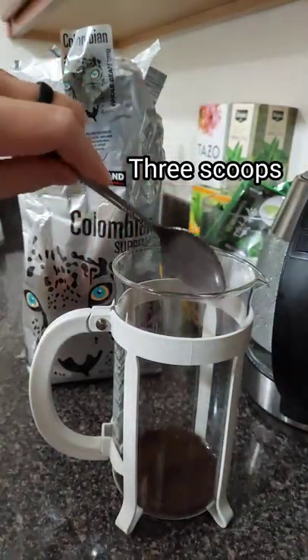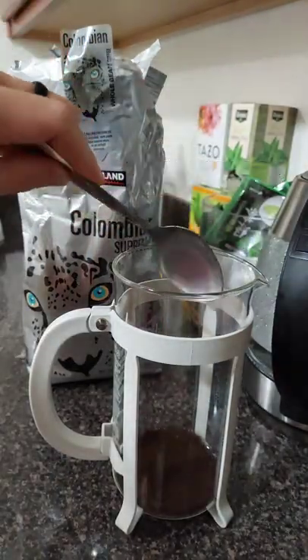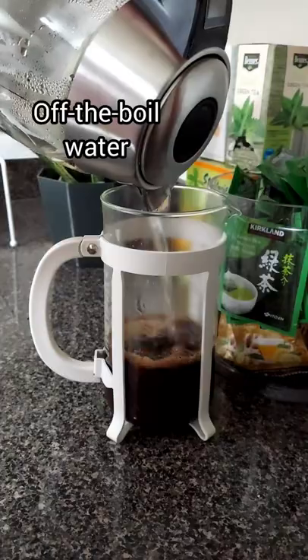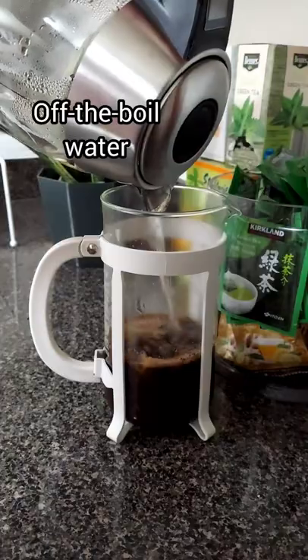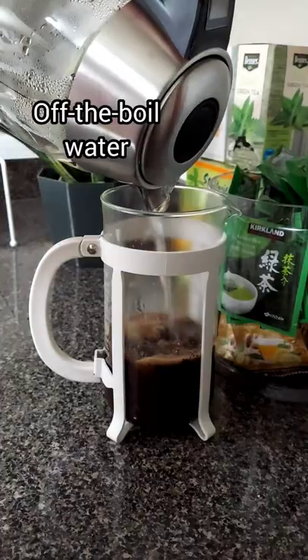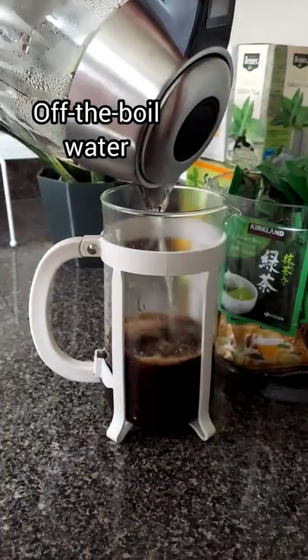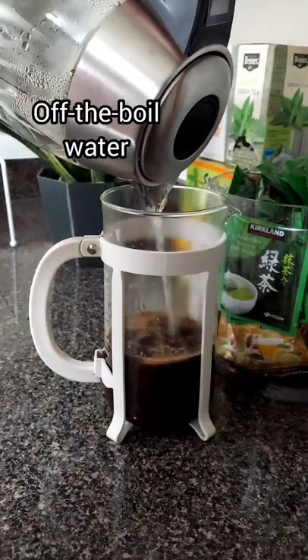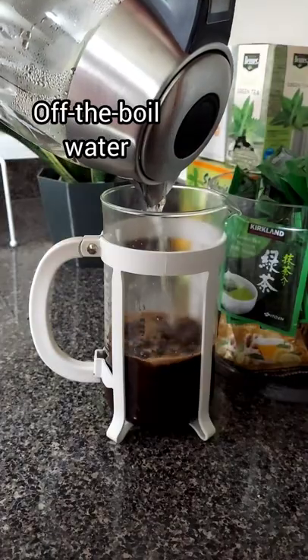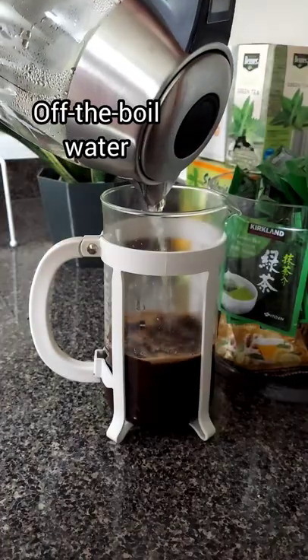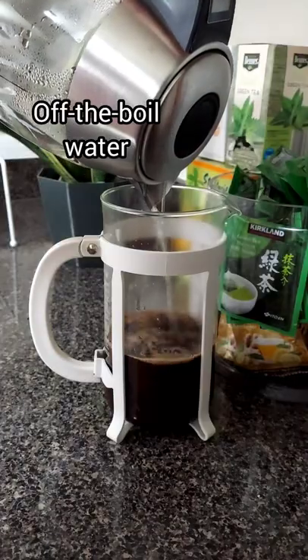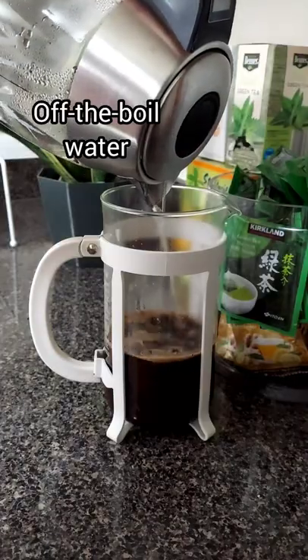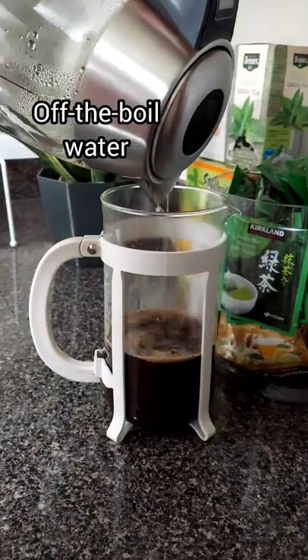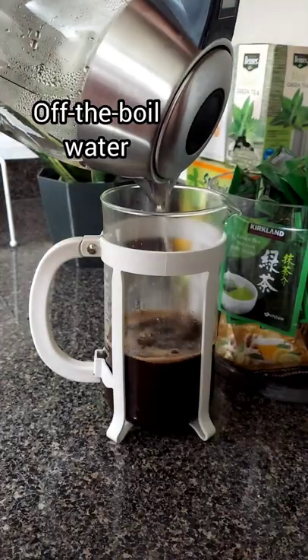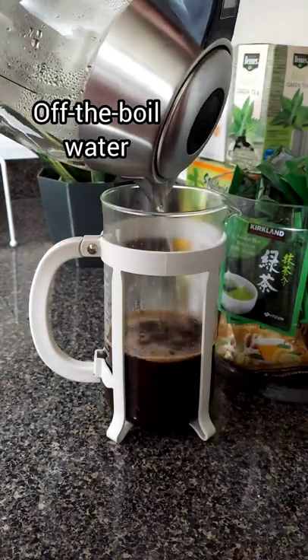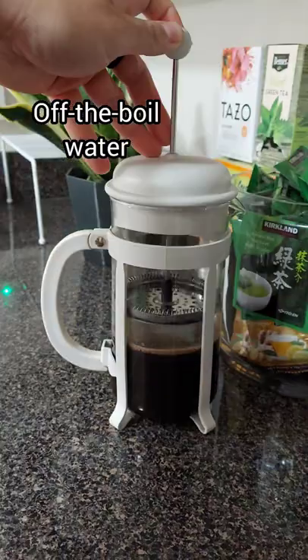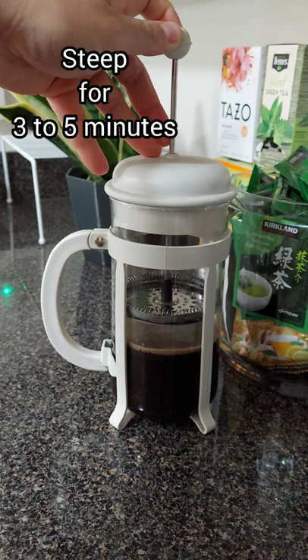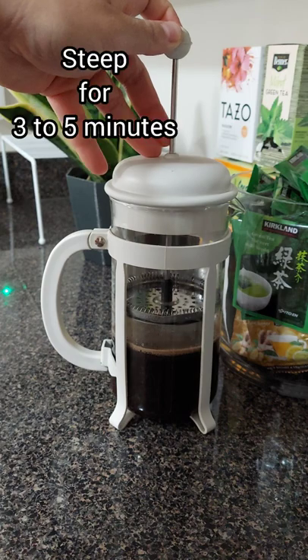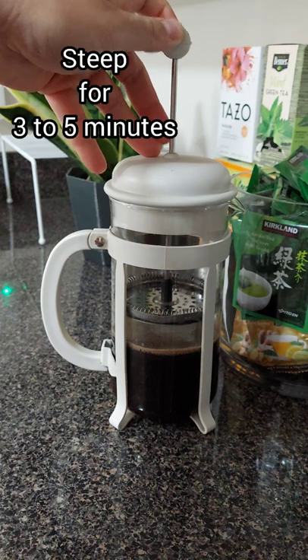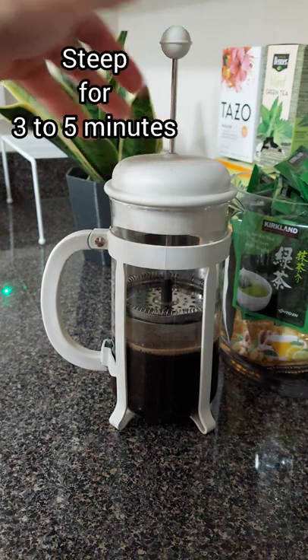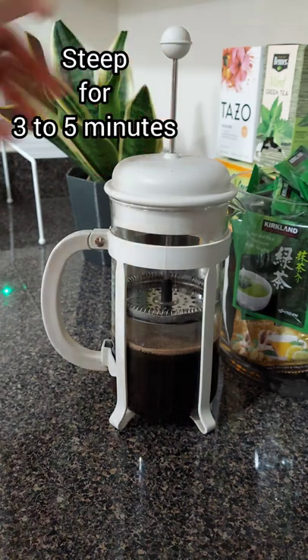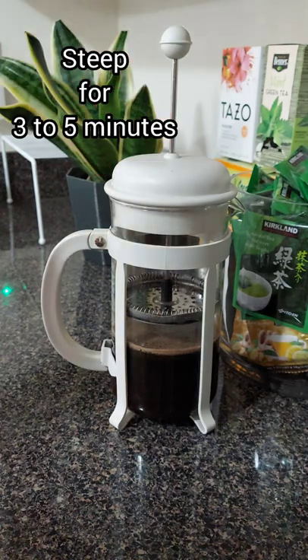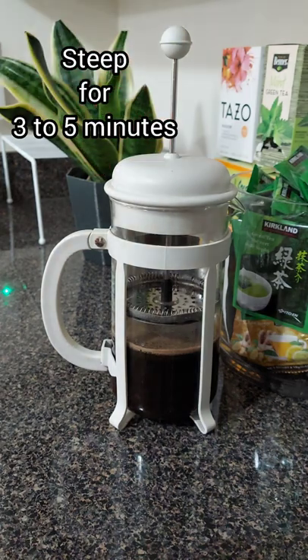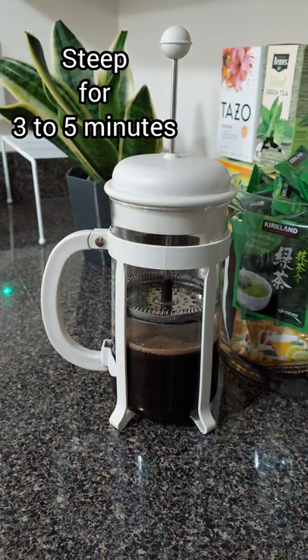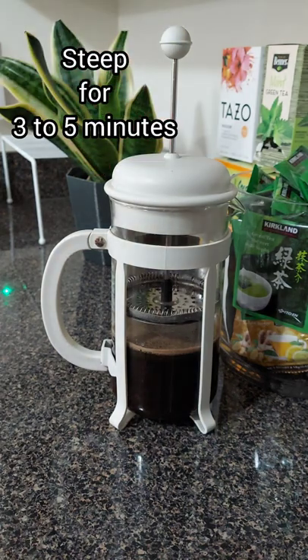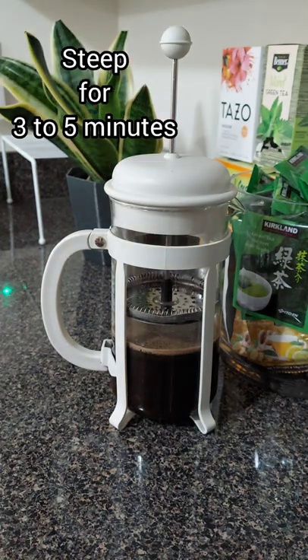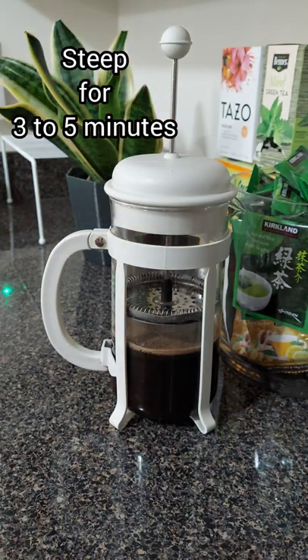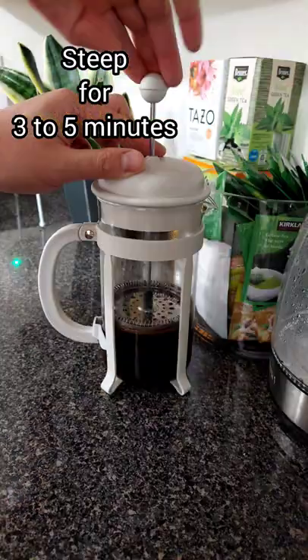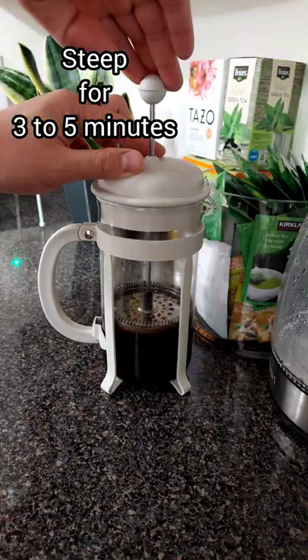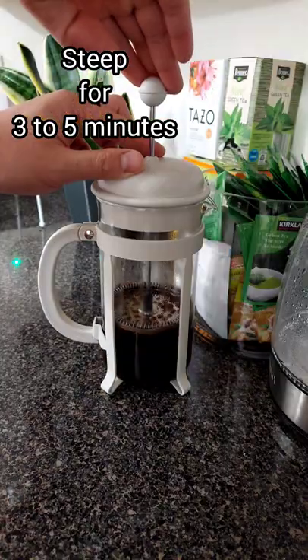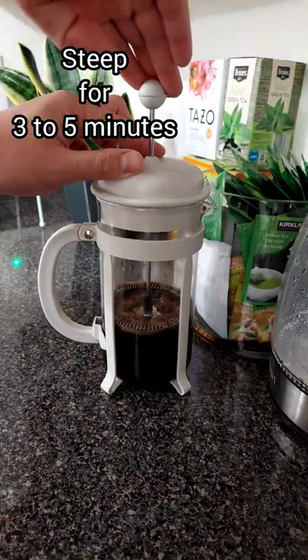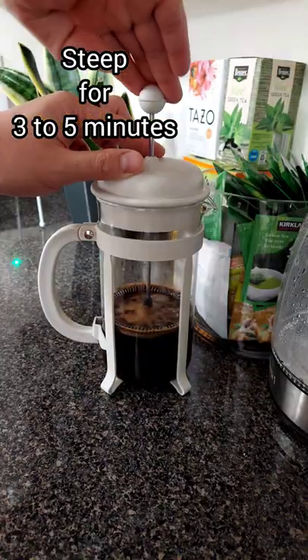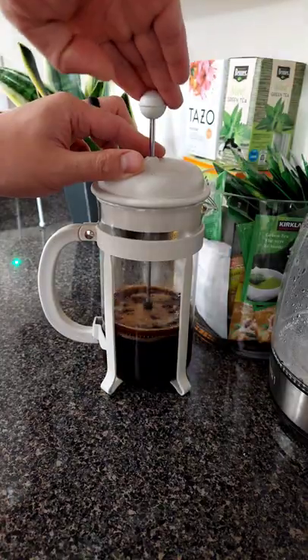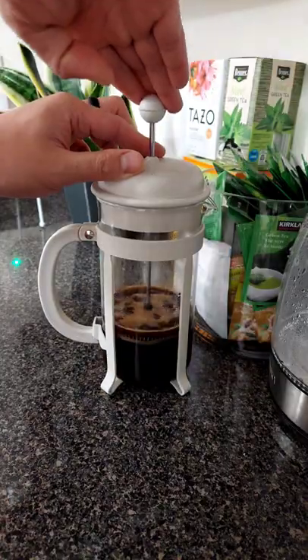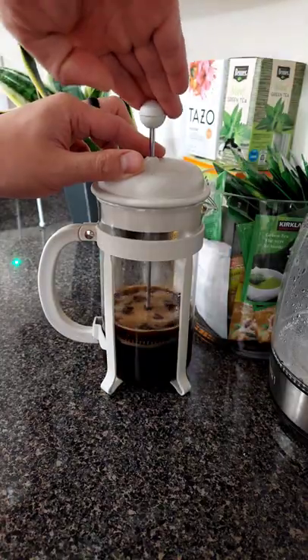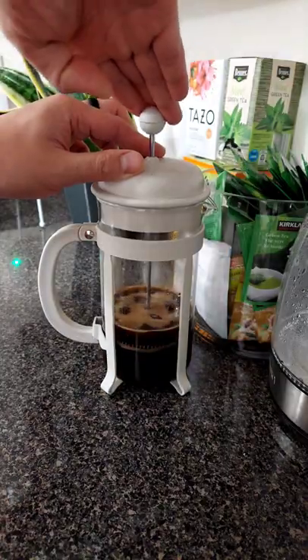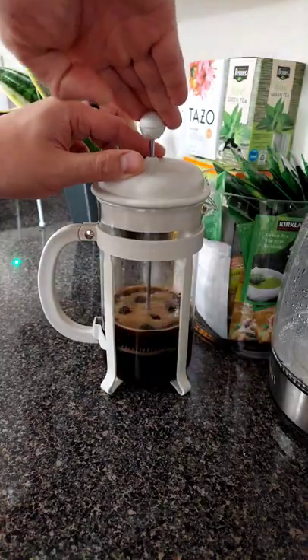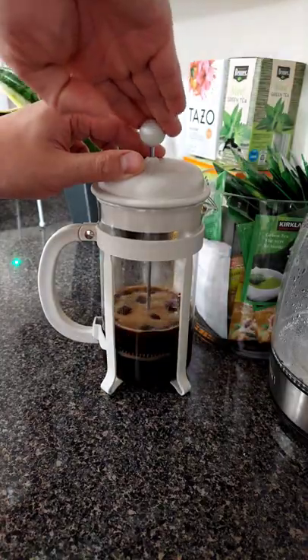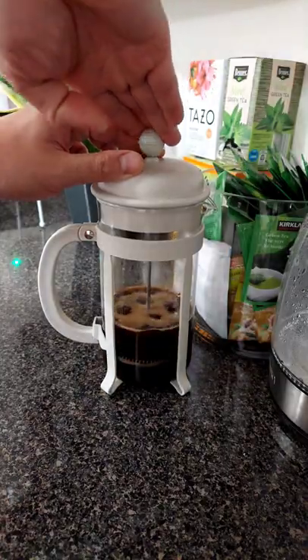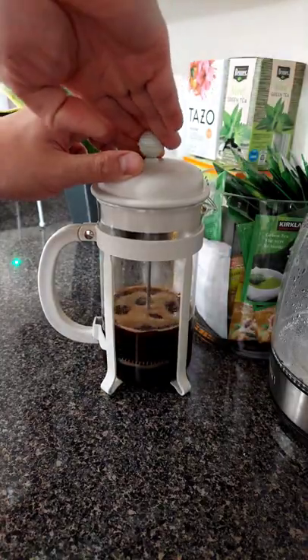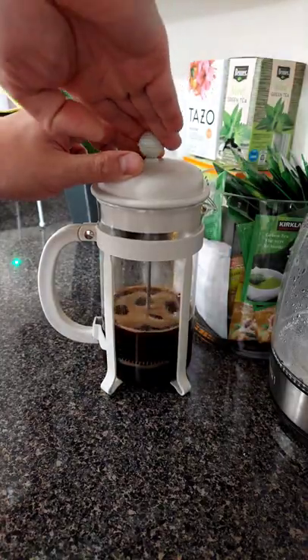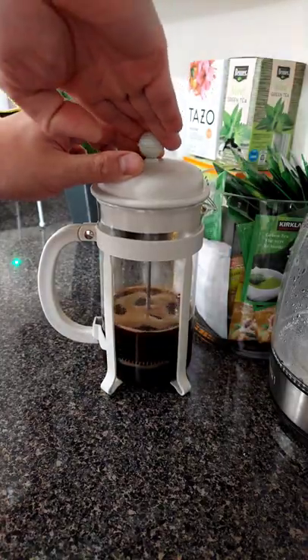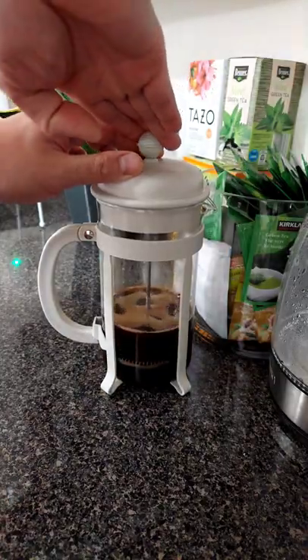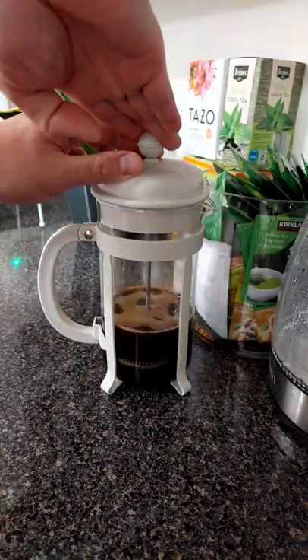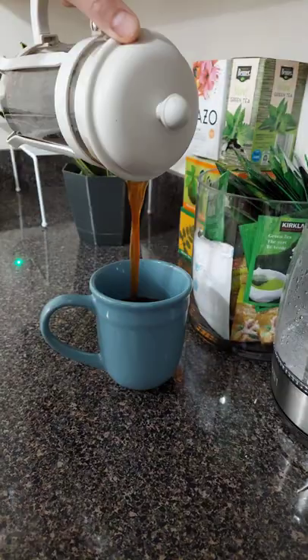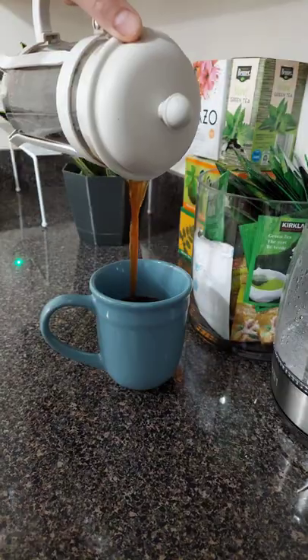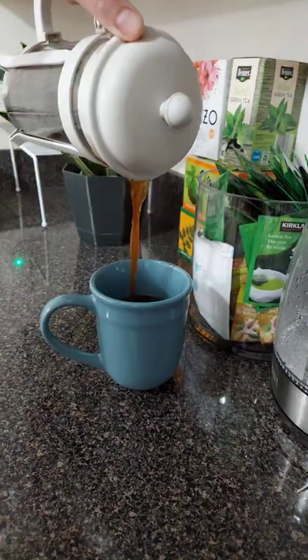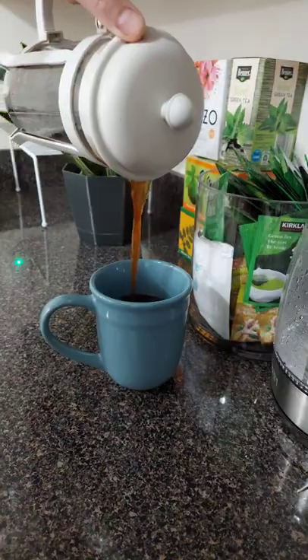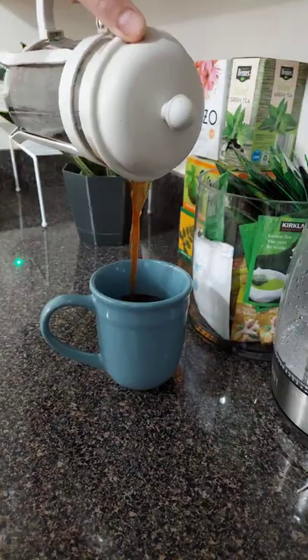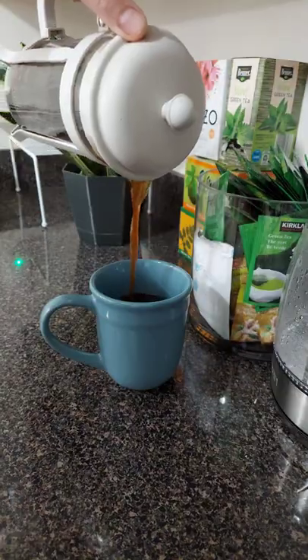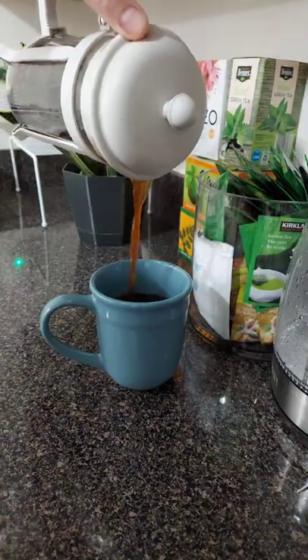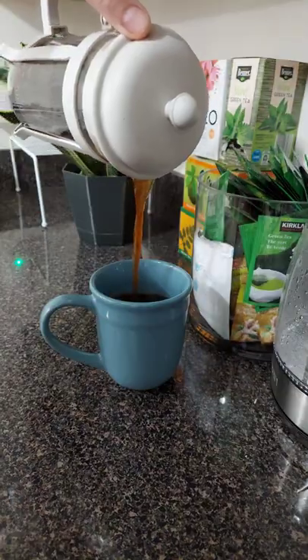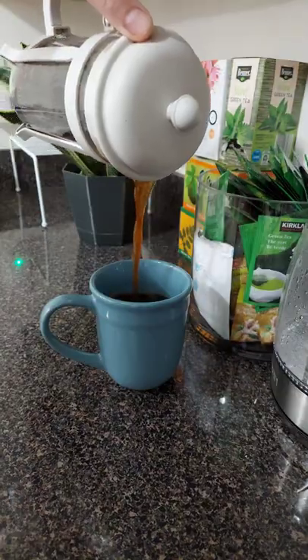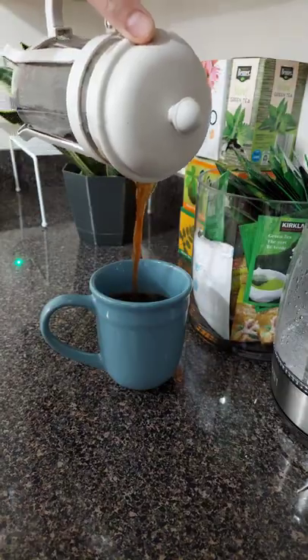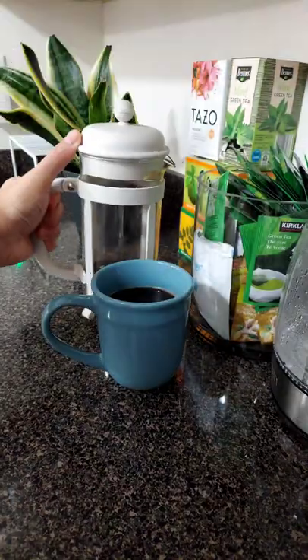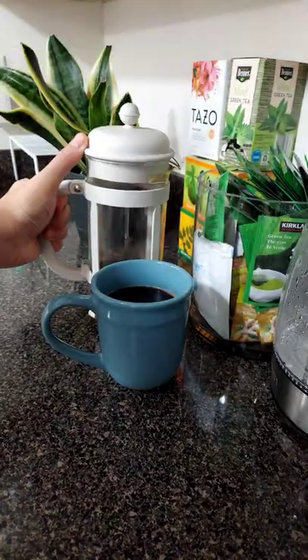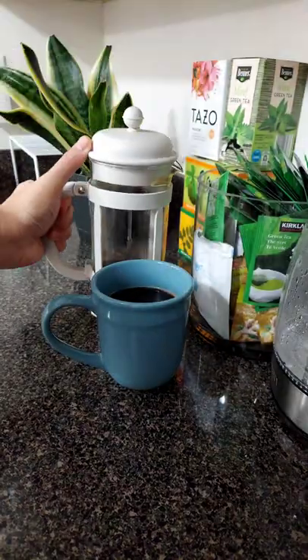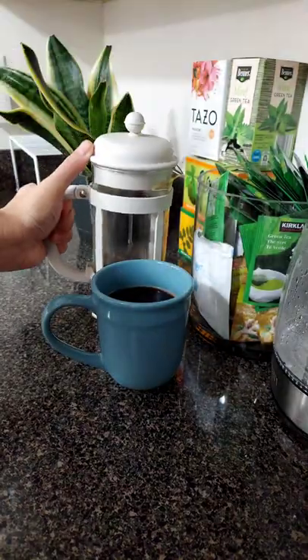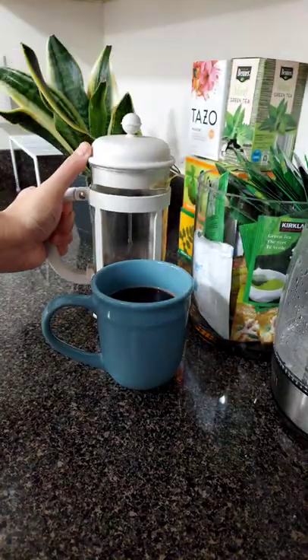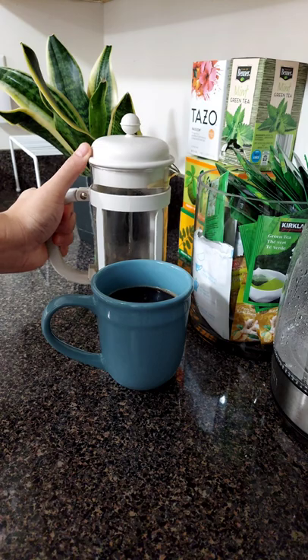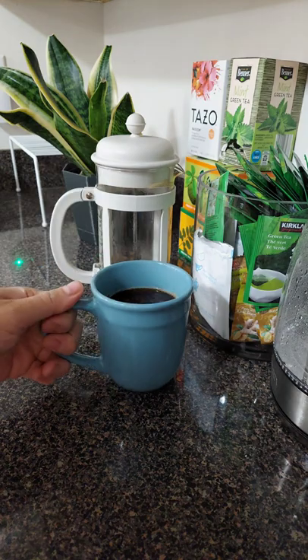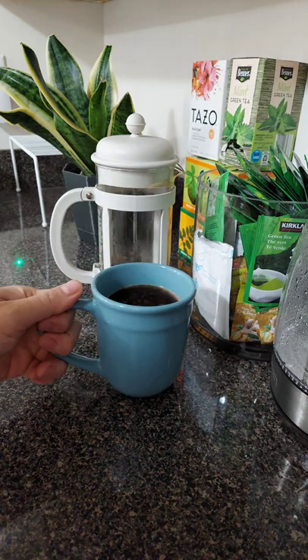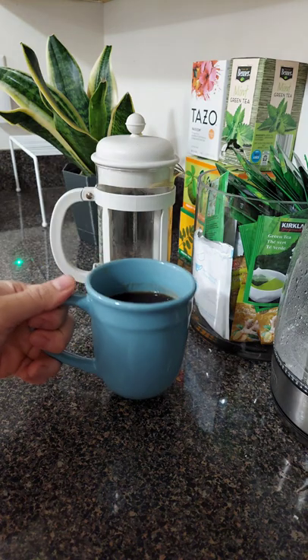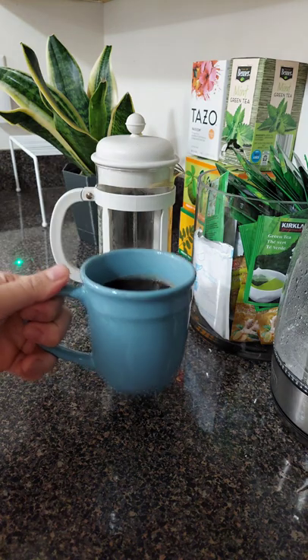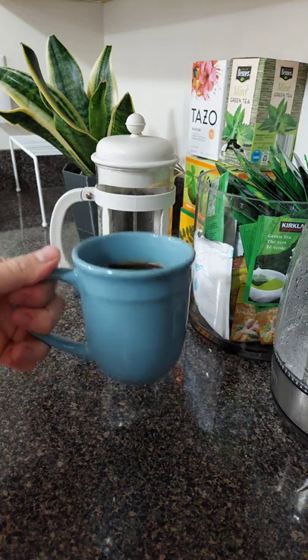Pour in our off-the-boil water and steep it for three to five minutes, then press, pour it into our cup, and enjoy.